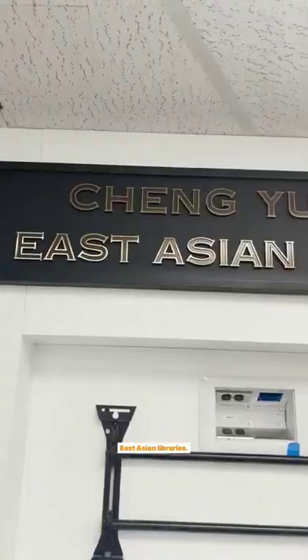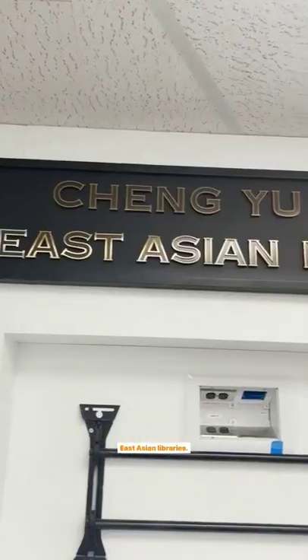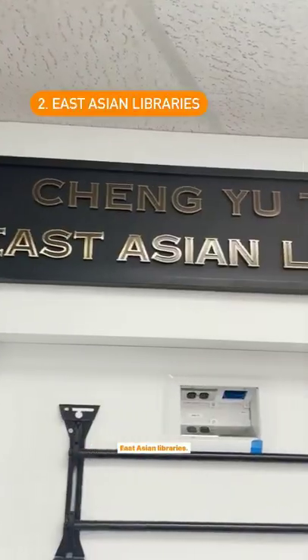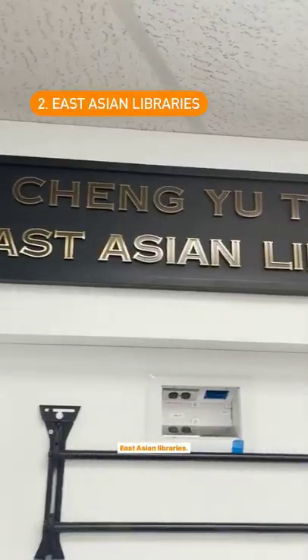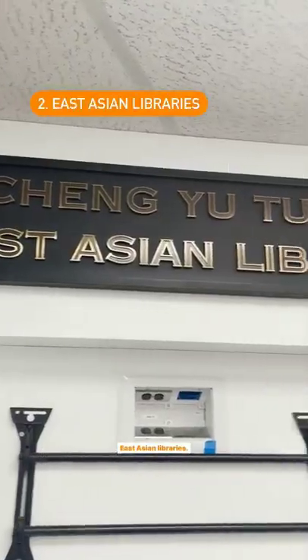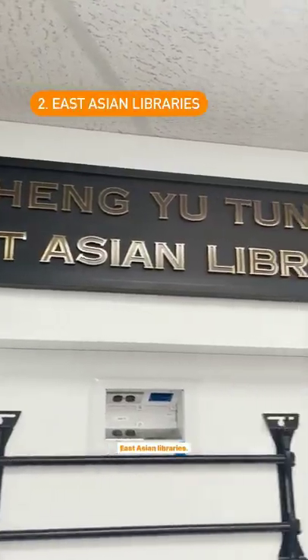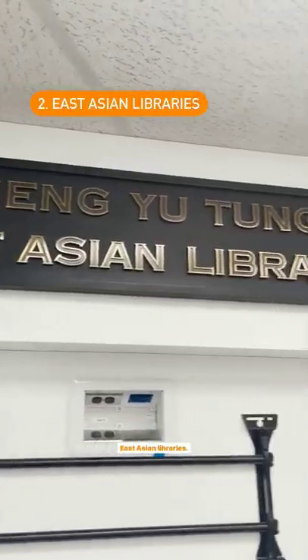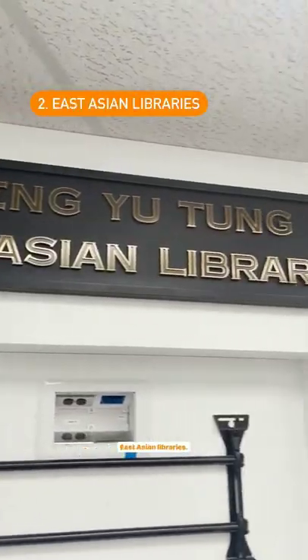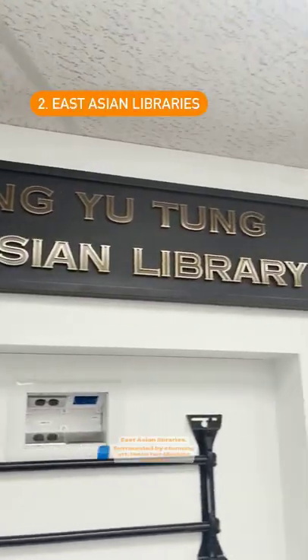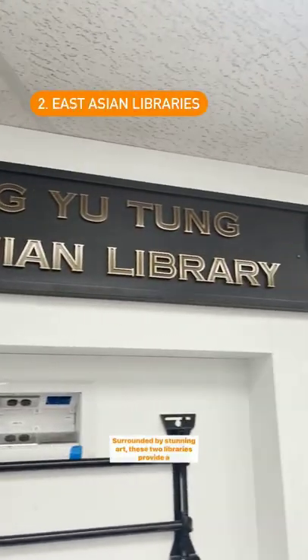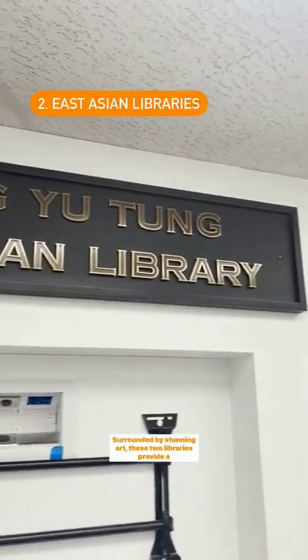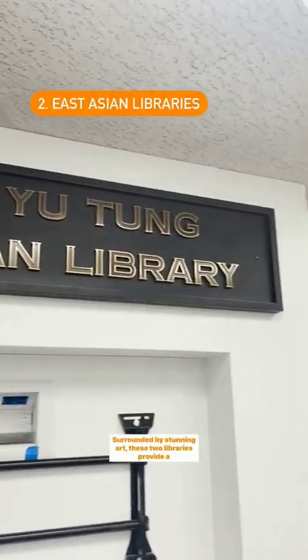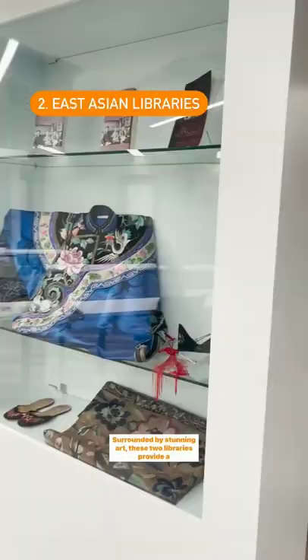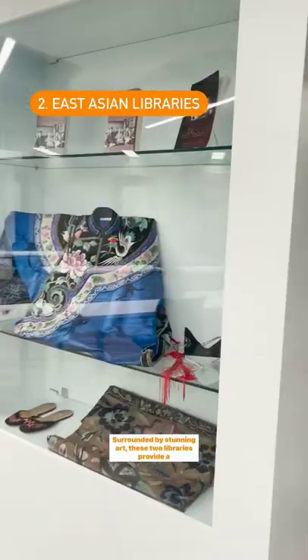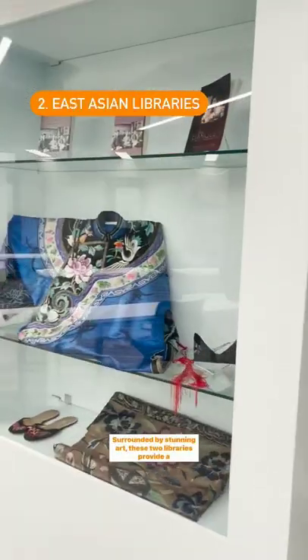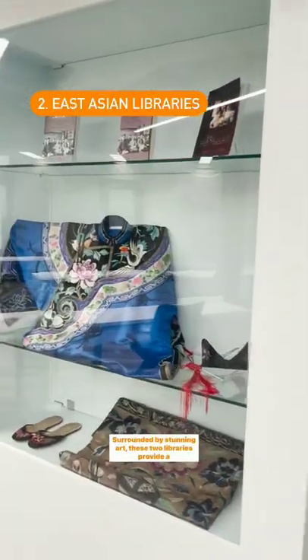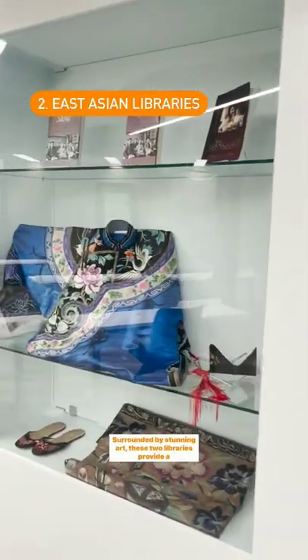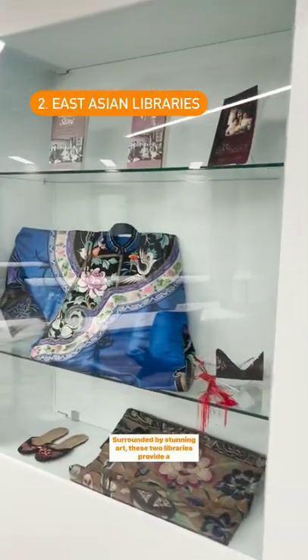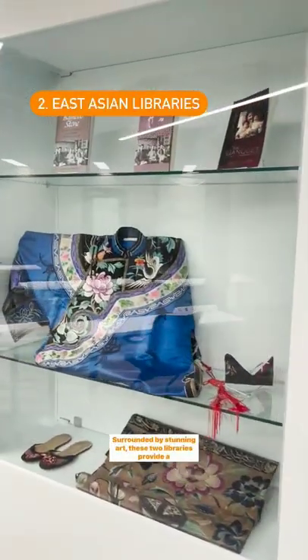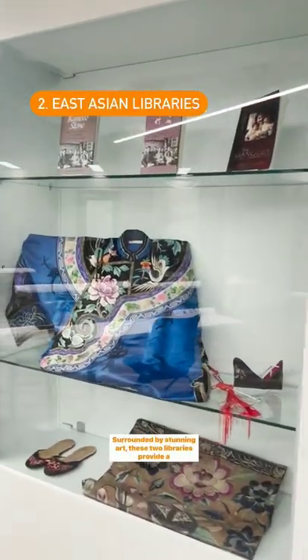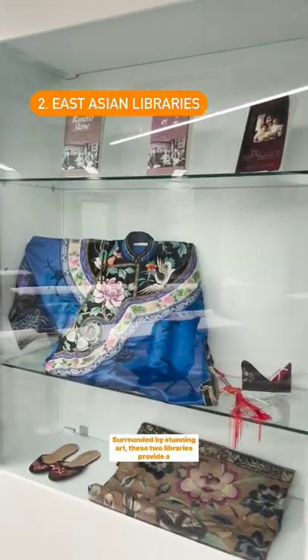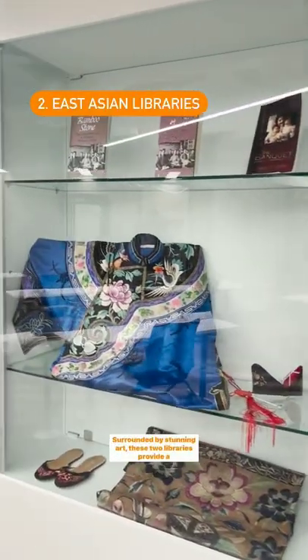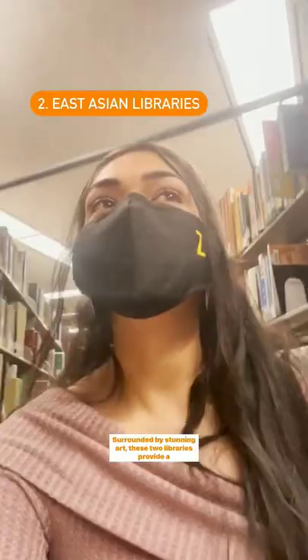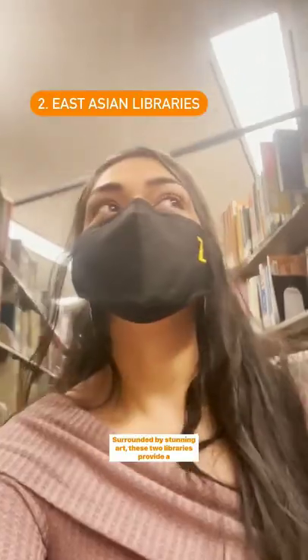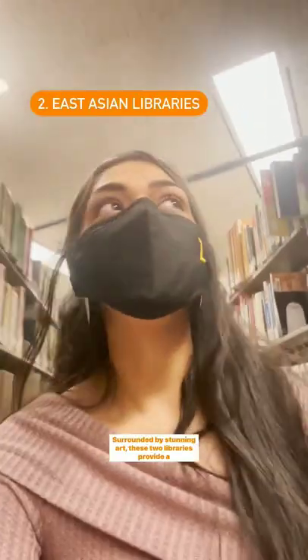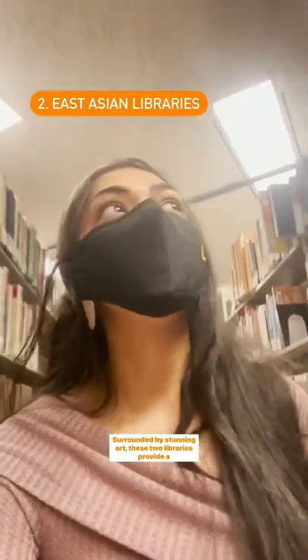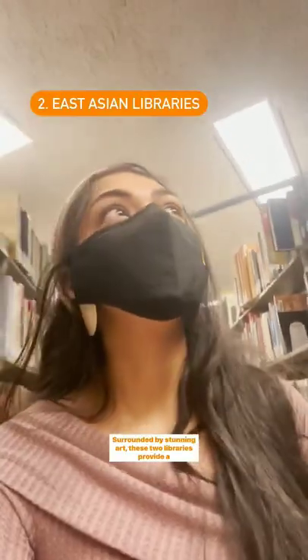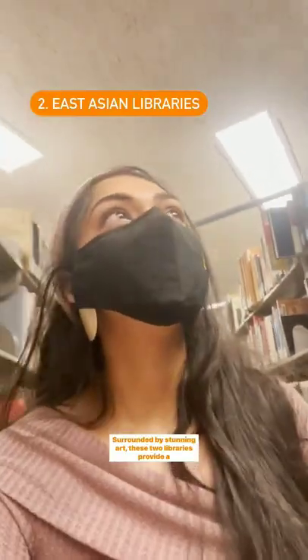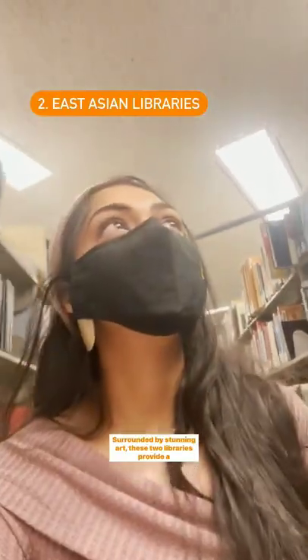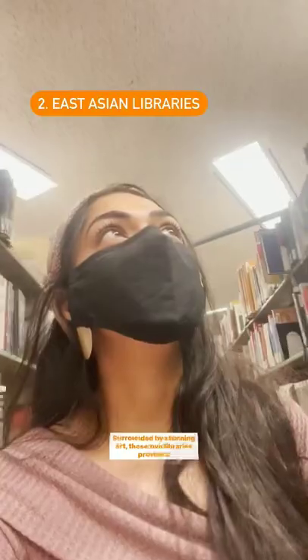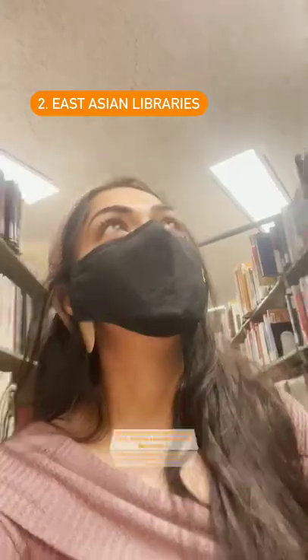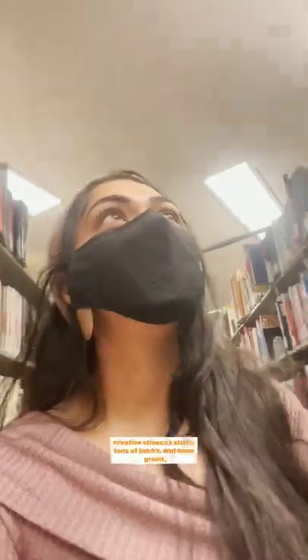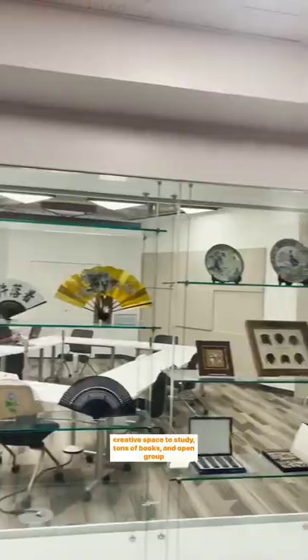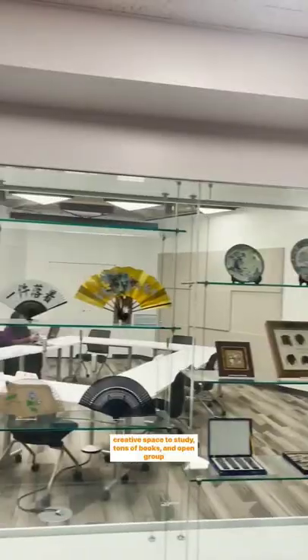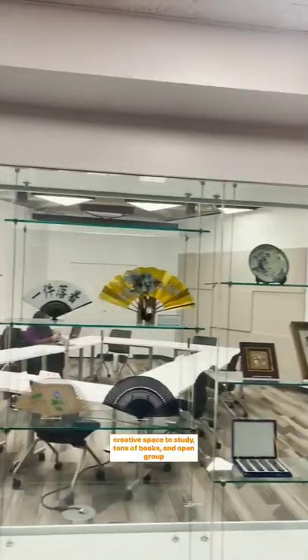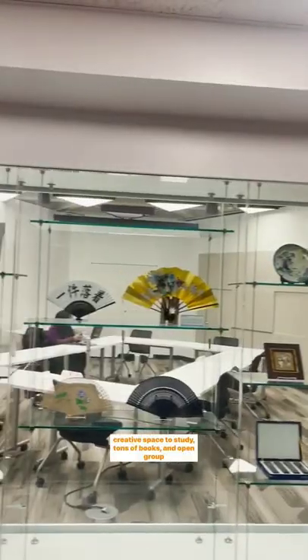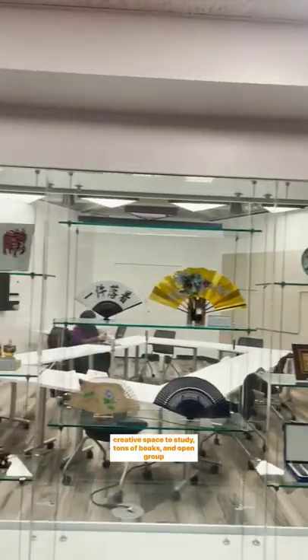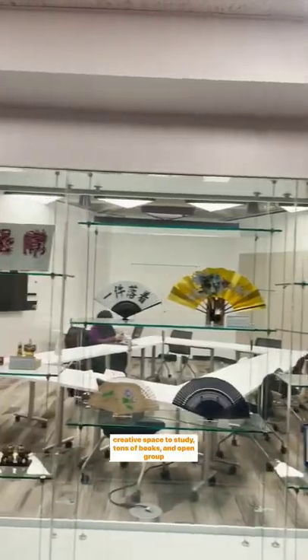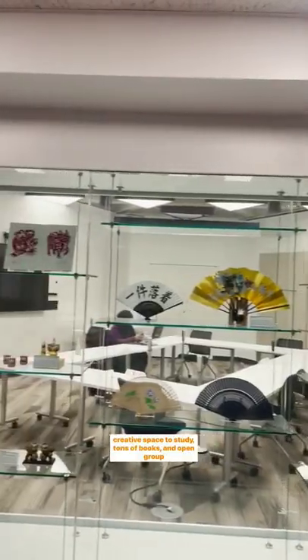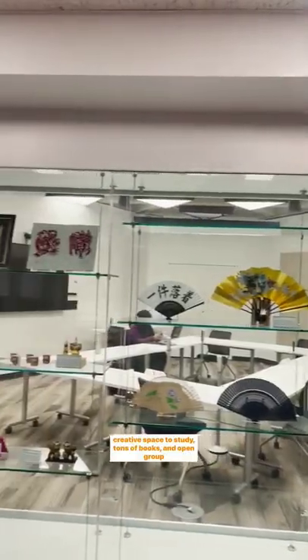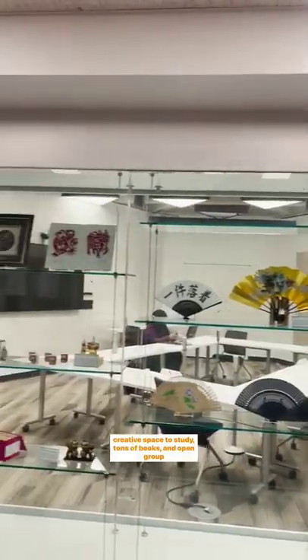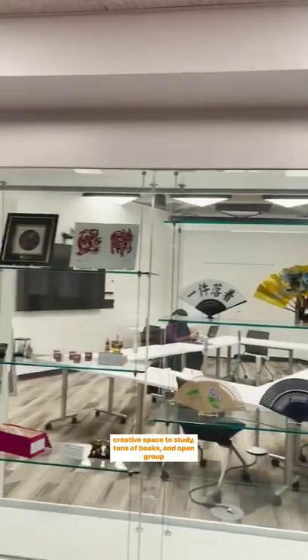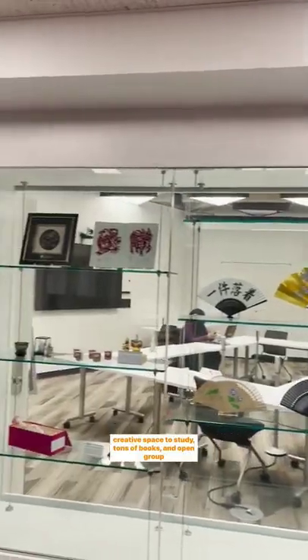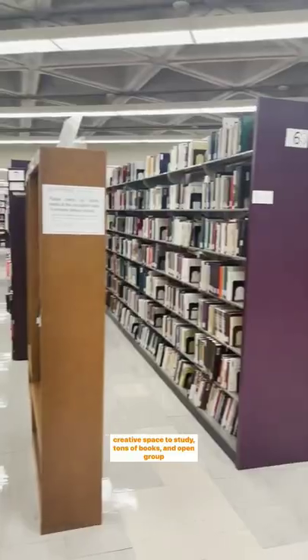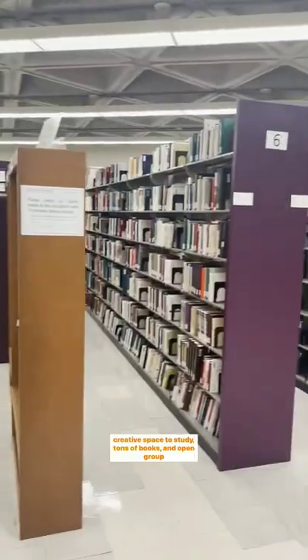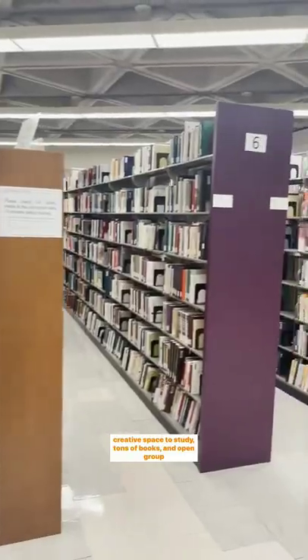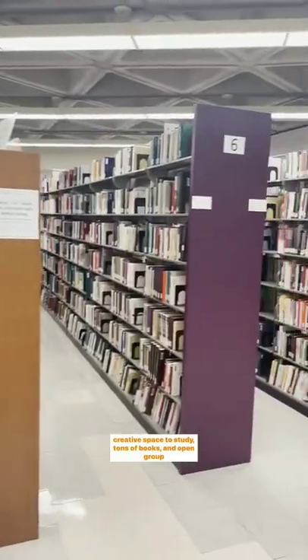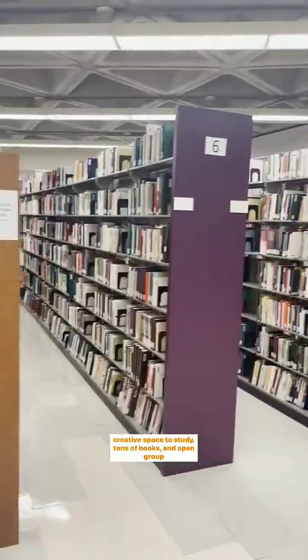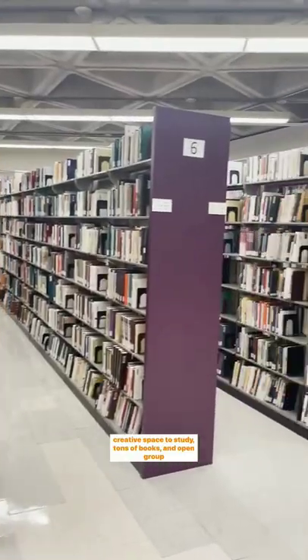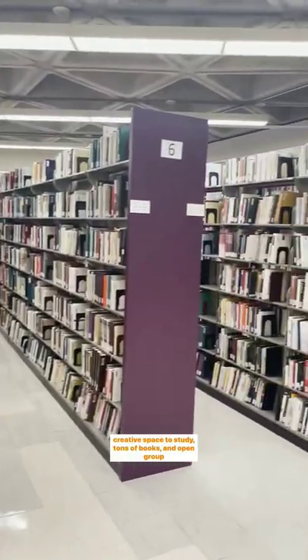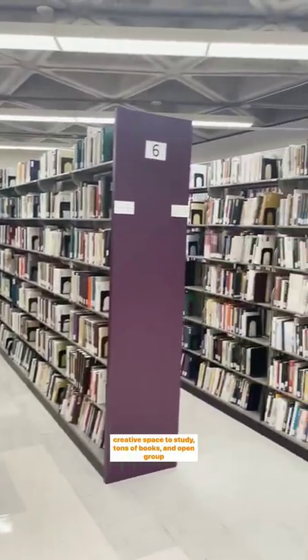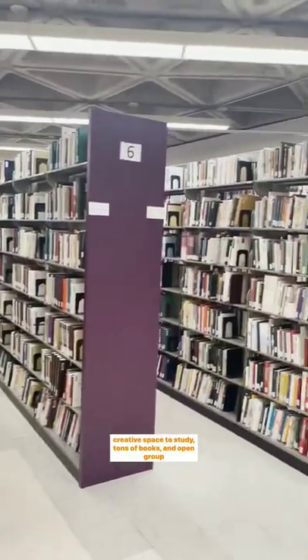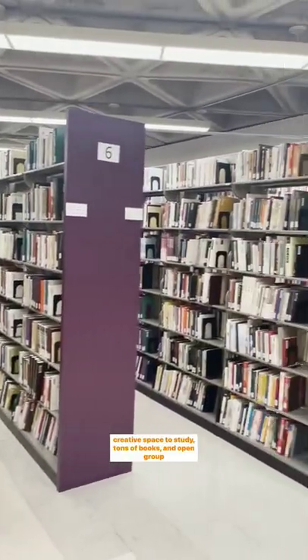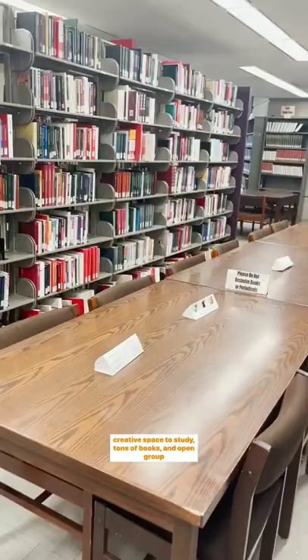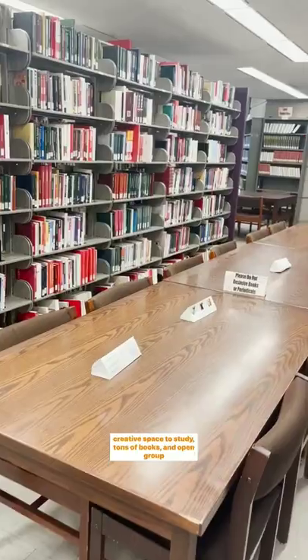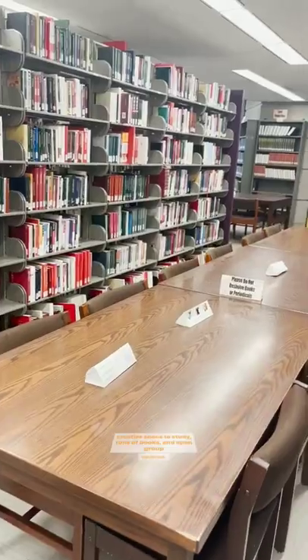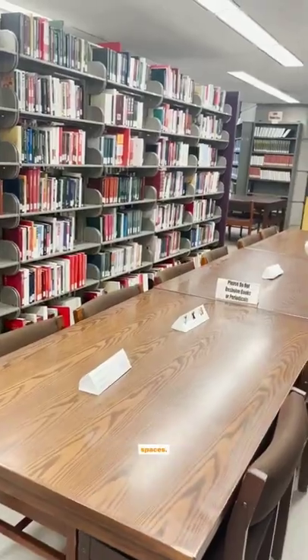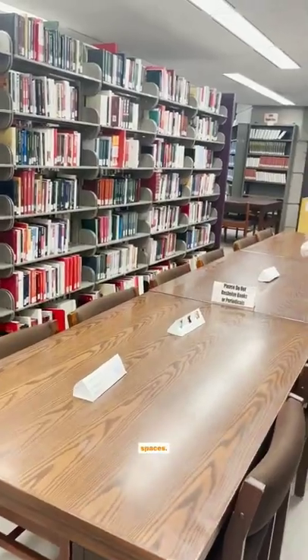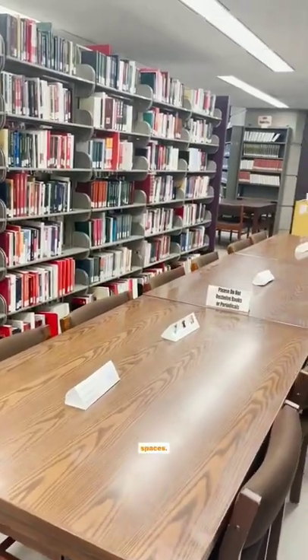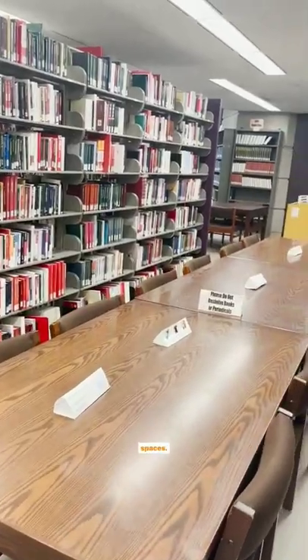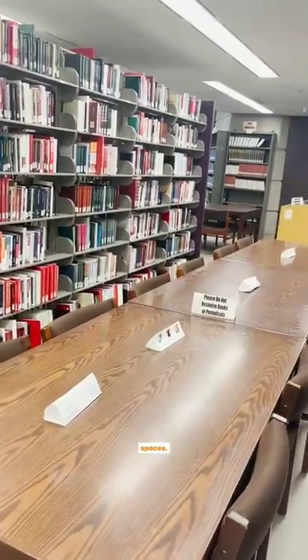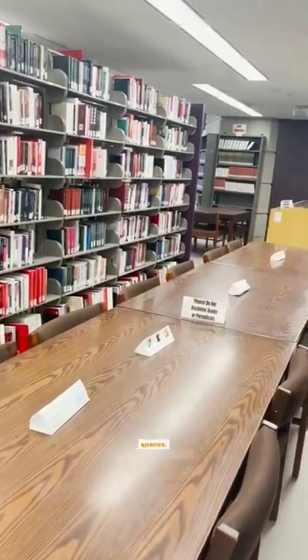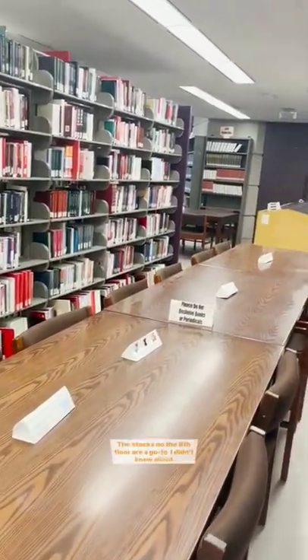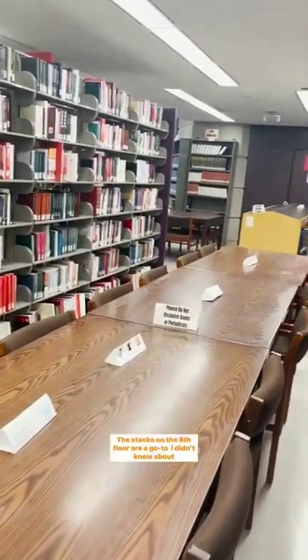East Asian Libraries. Surrounded by studying art, these two libraries provide a creative space to study, tons of books, and open group spaces.